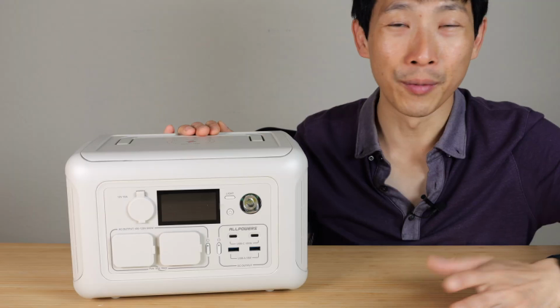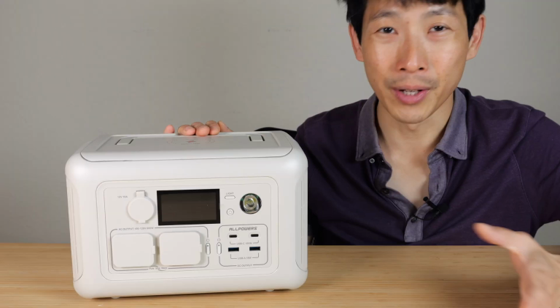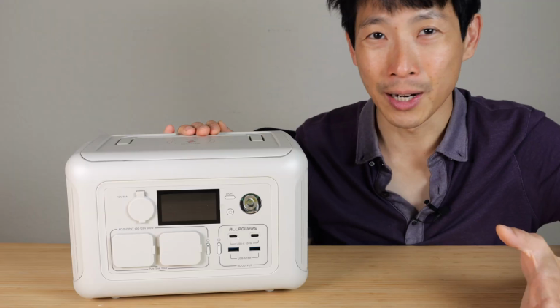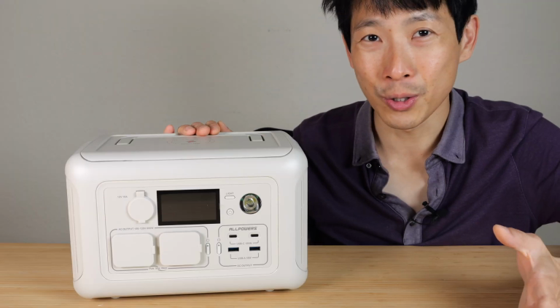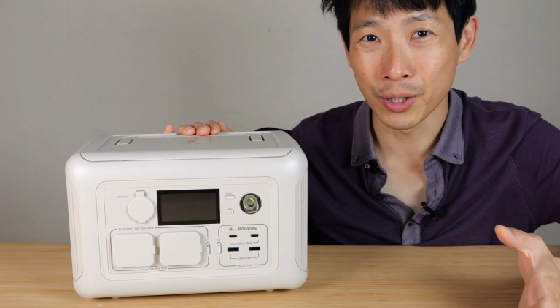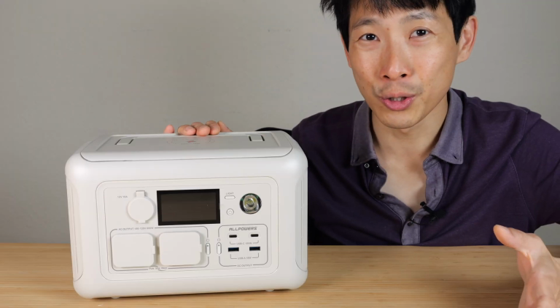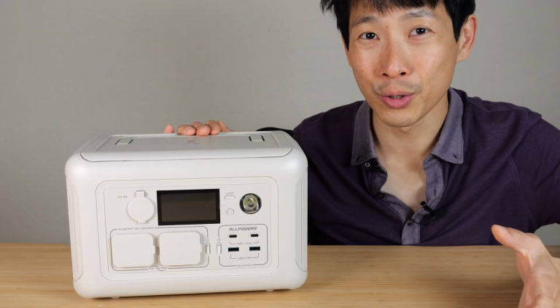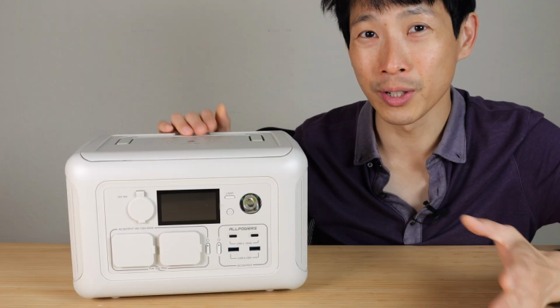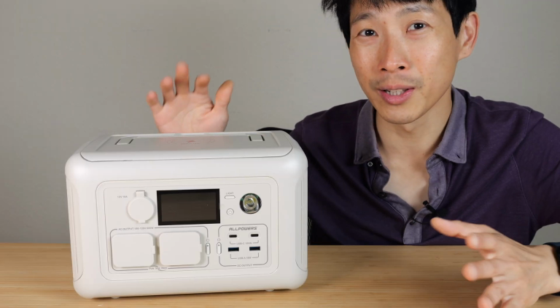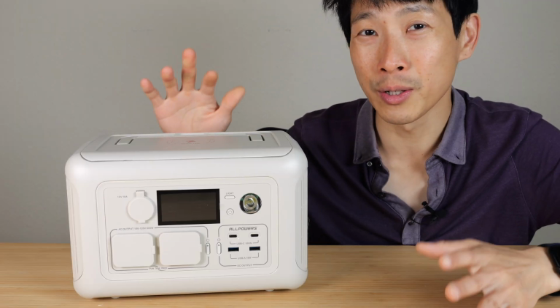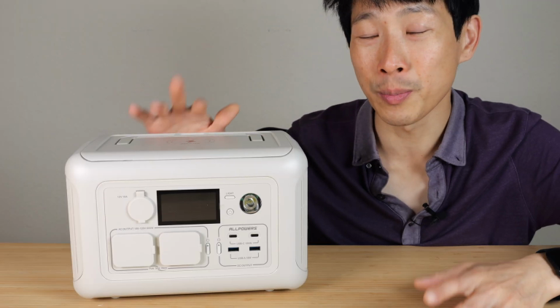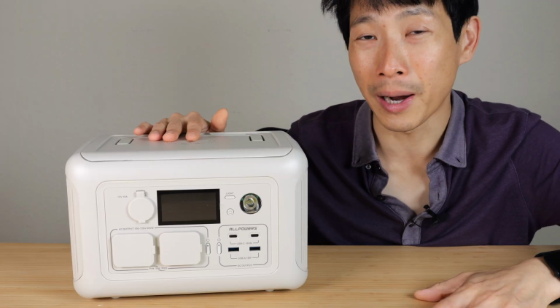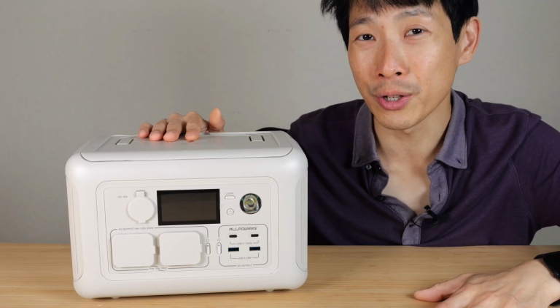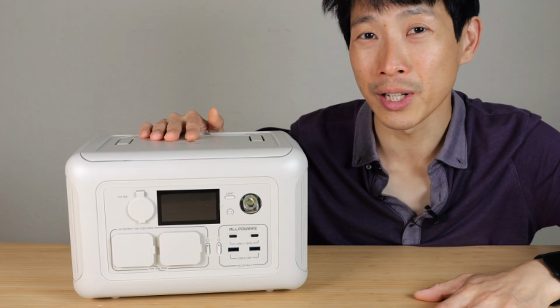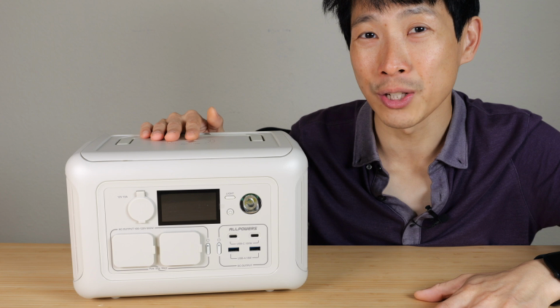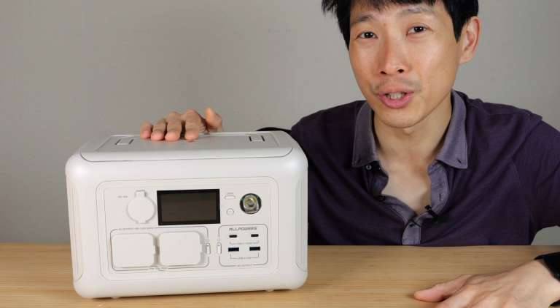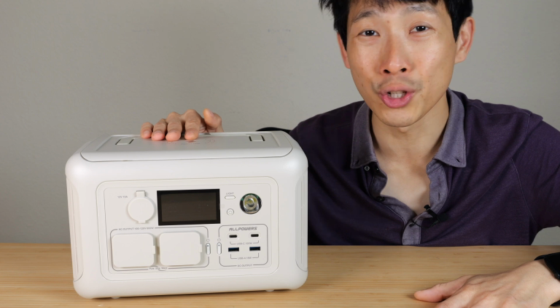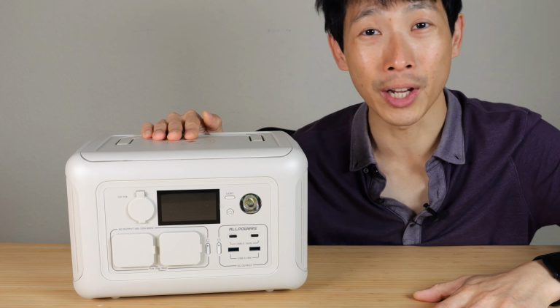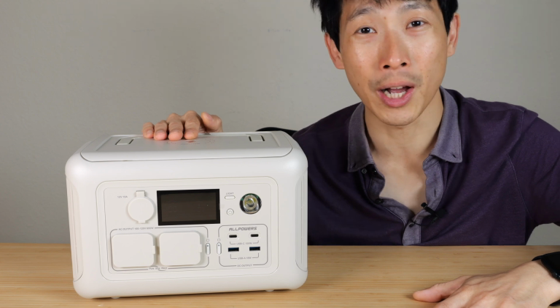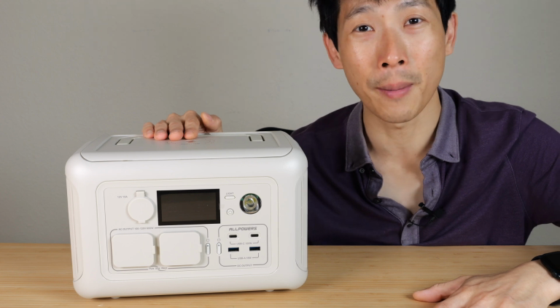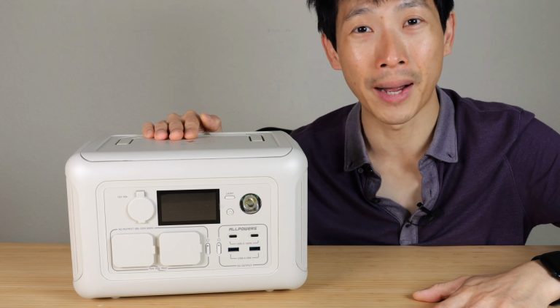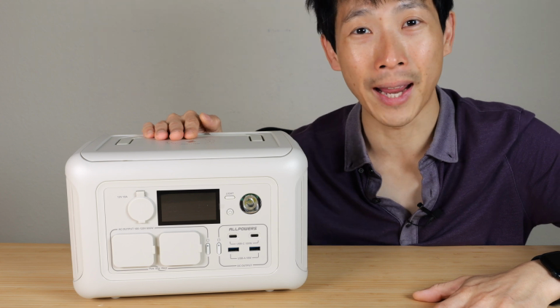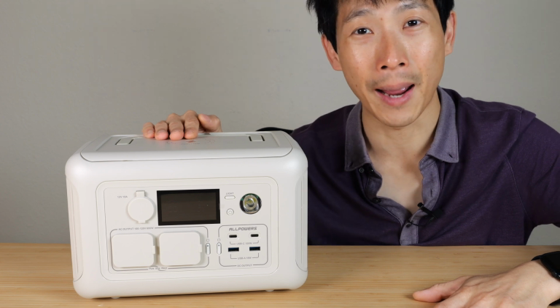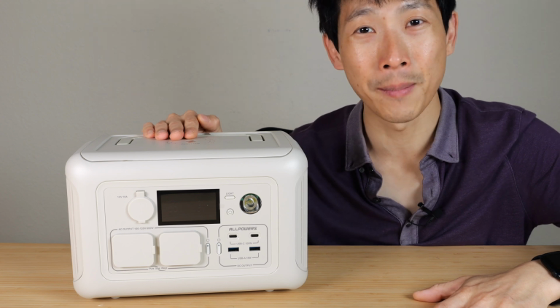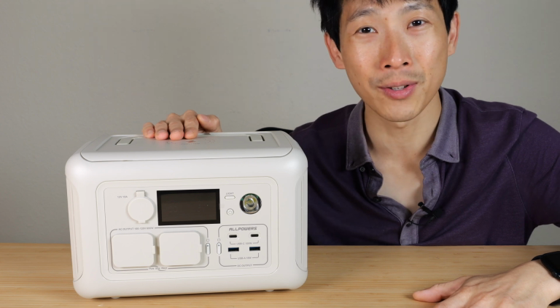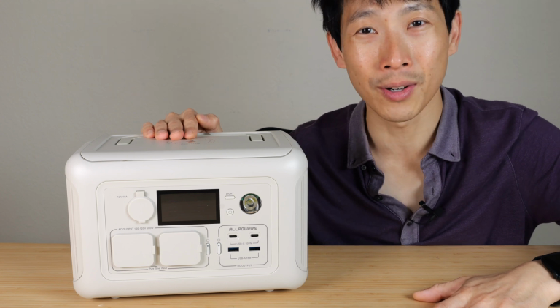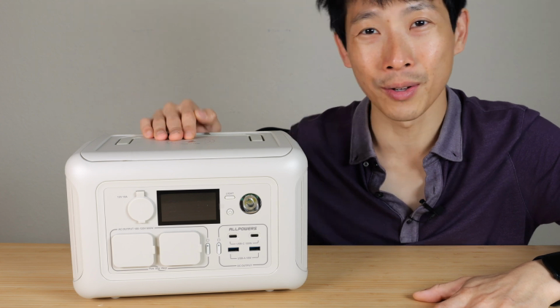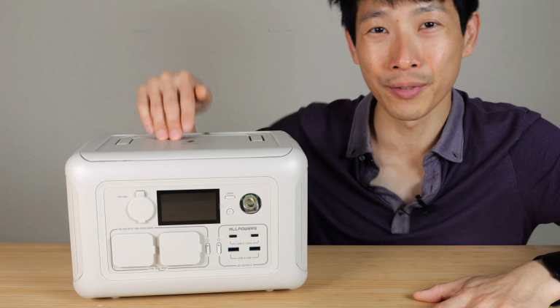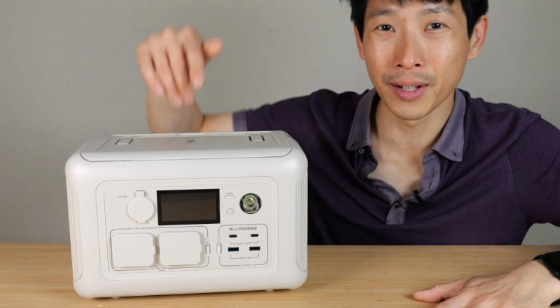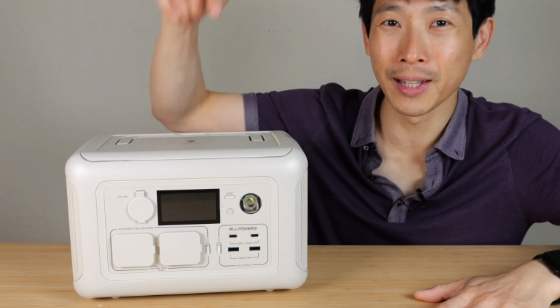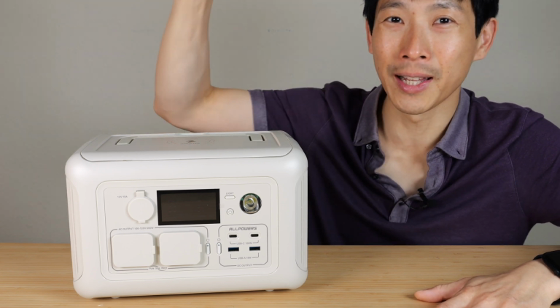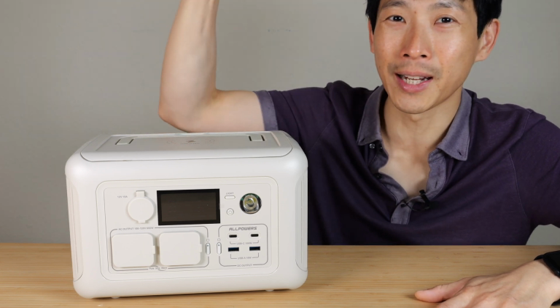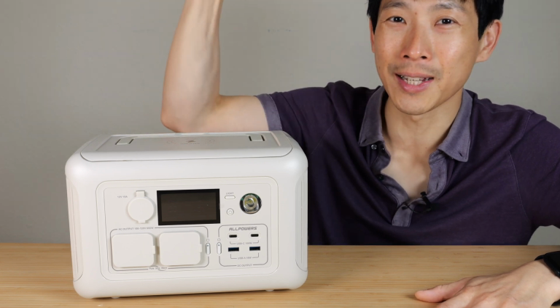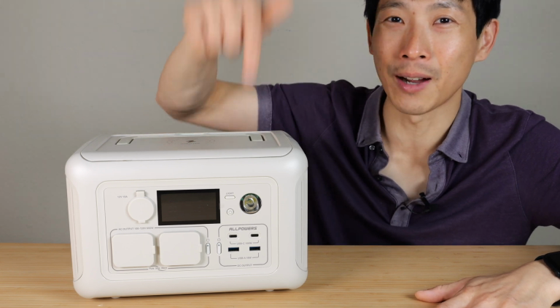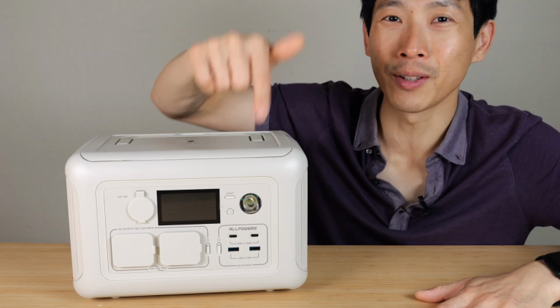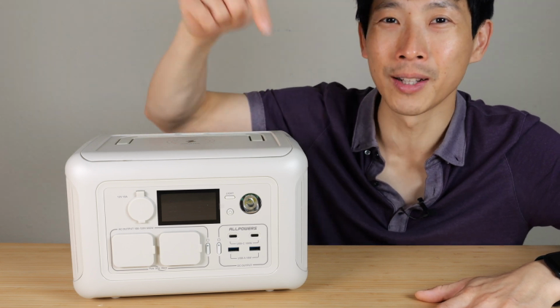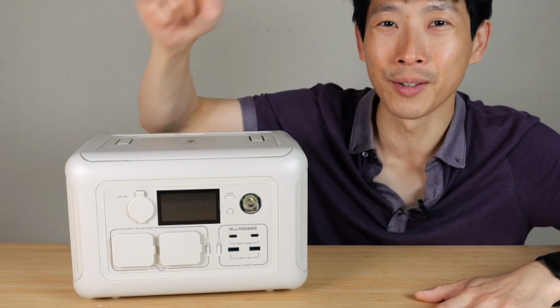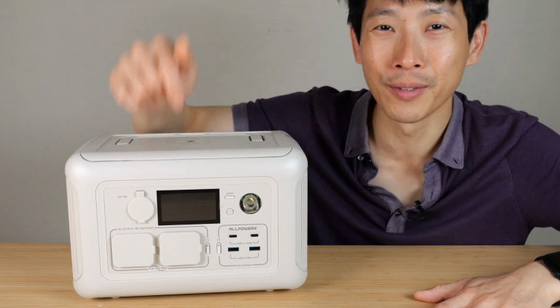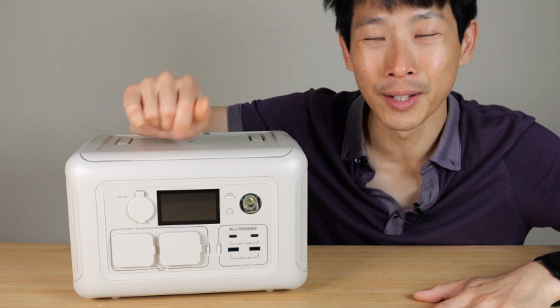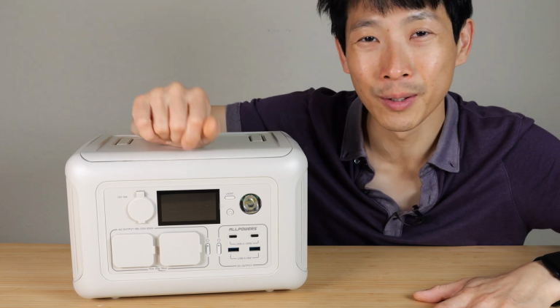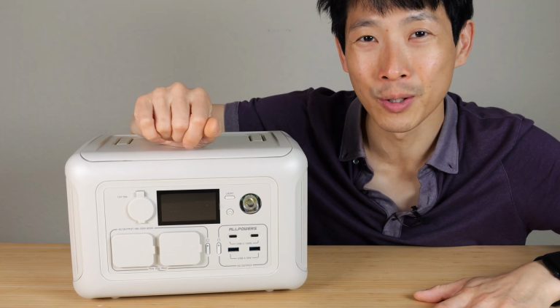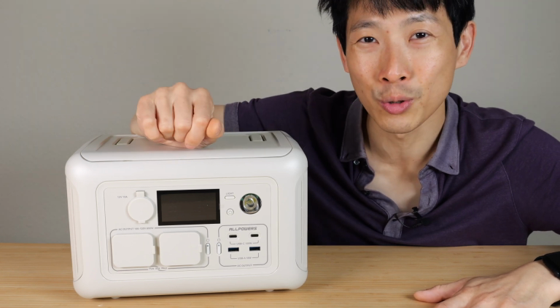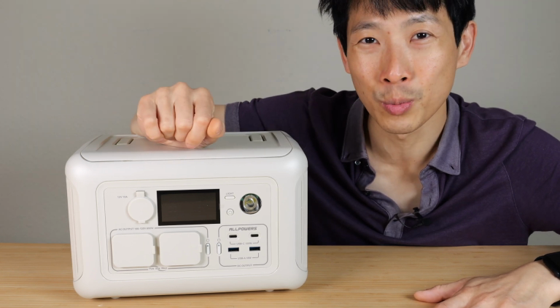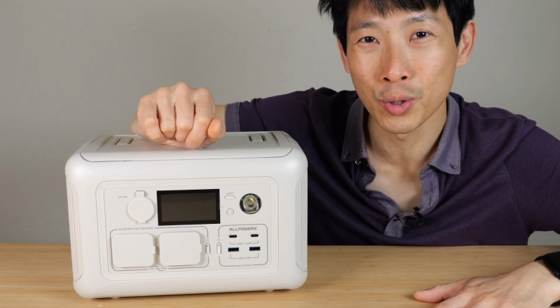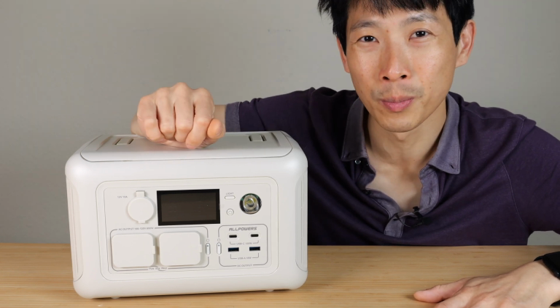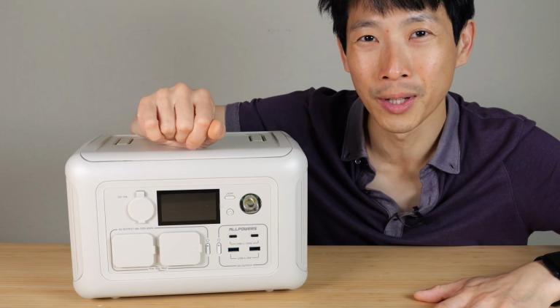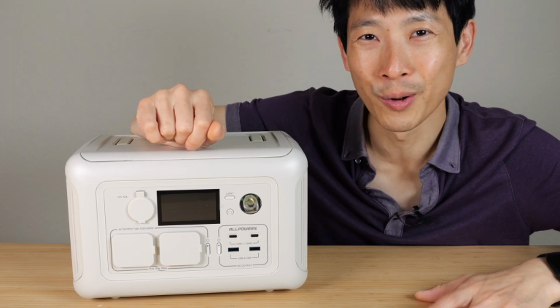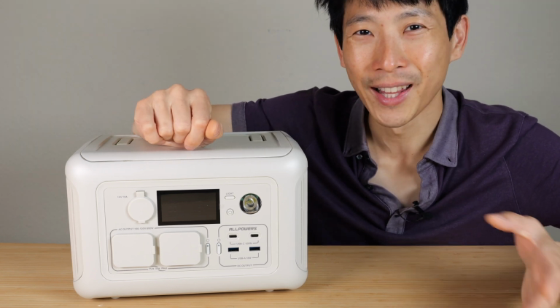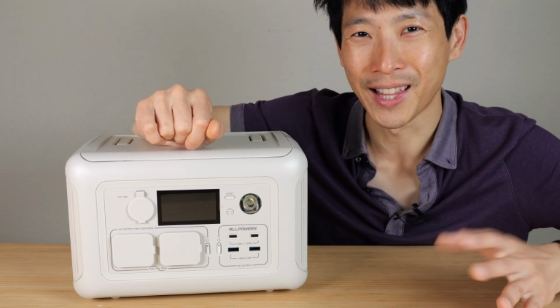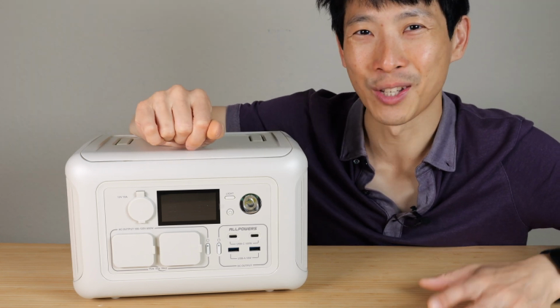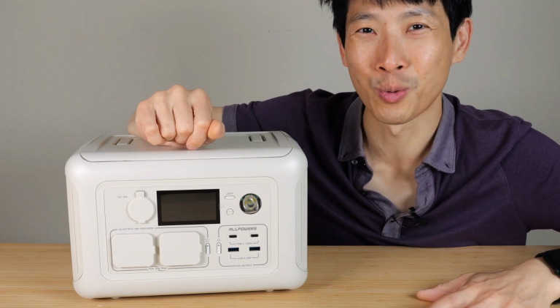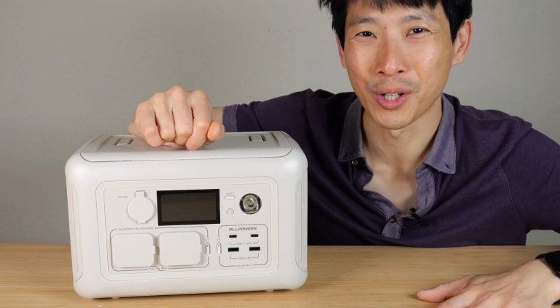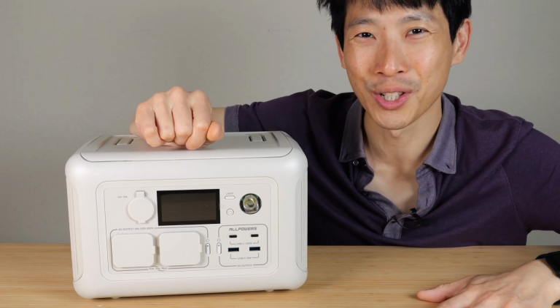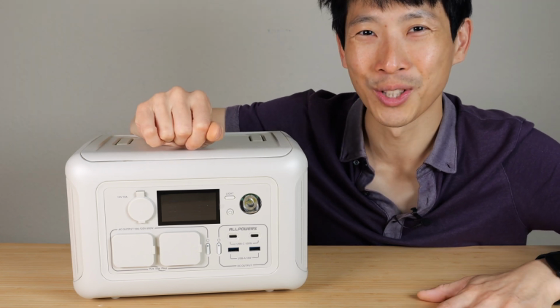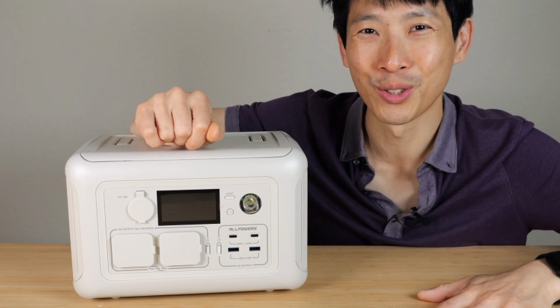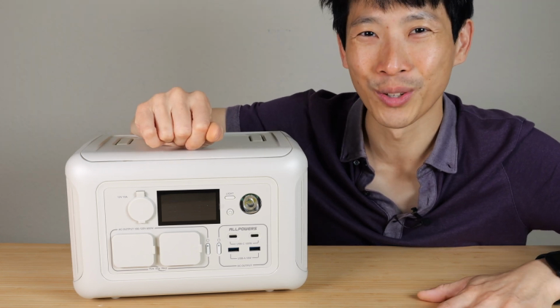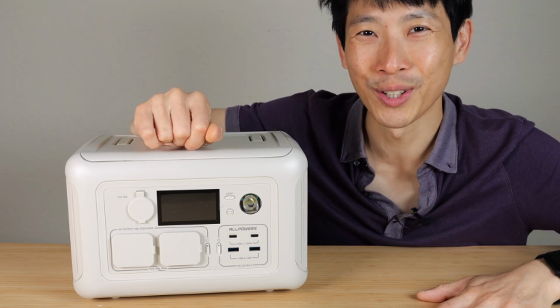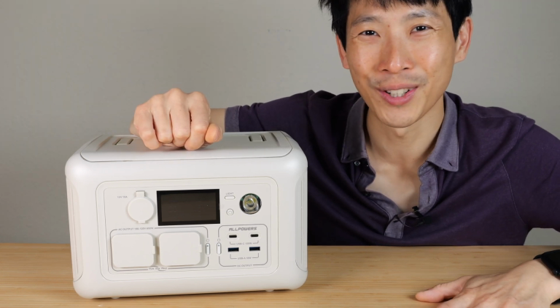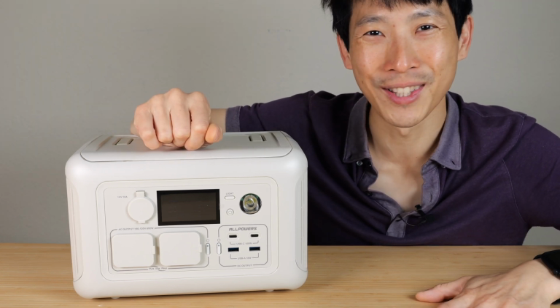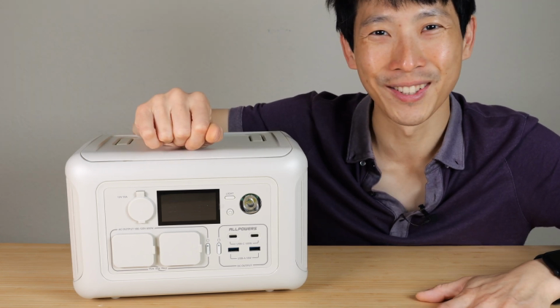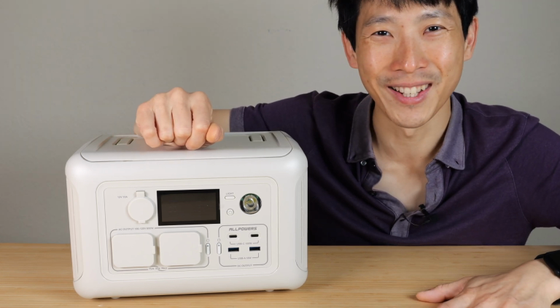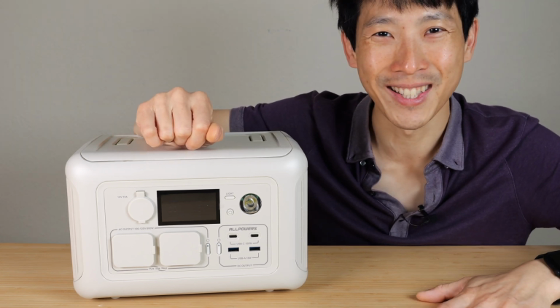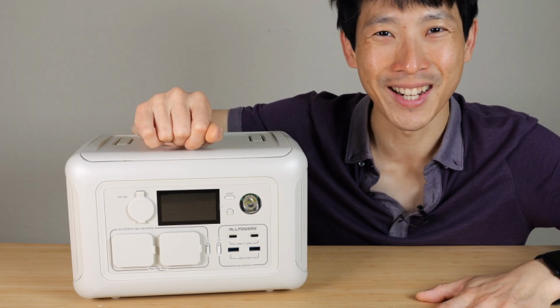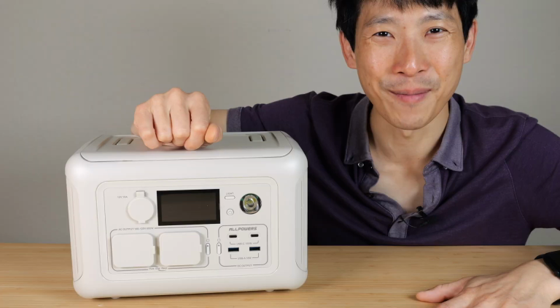If you're interested in this power station, check out my Amazon affiliate link down in the video description below. Thanks for watching. Until next time.